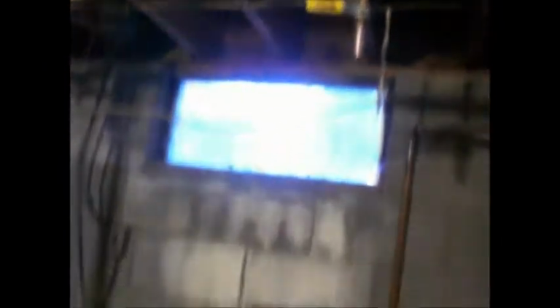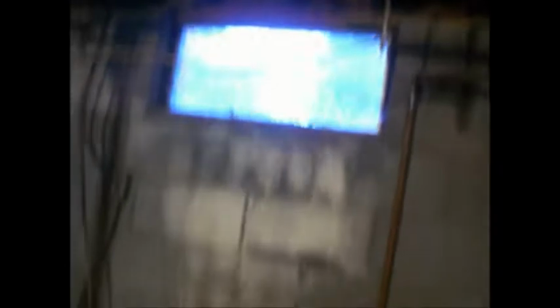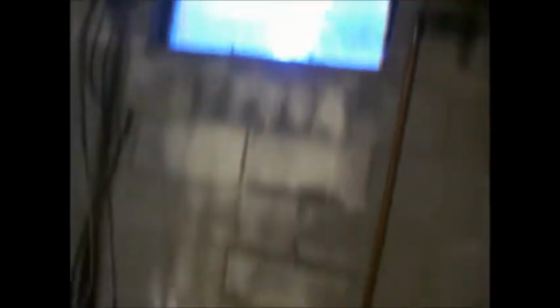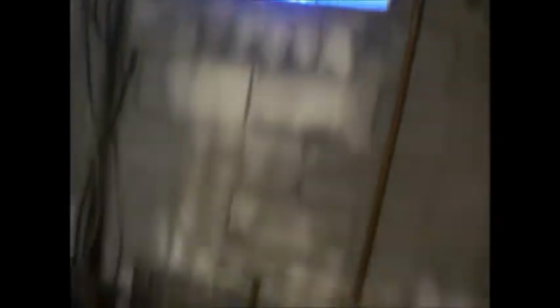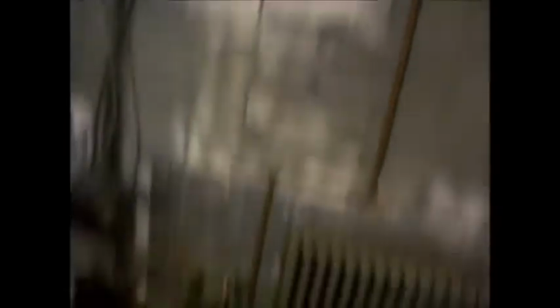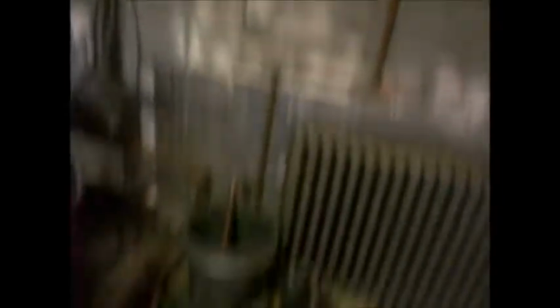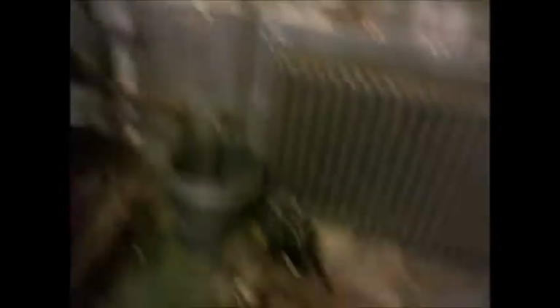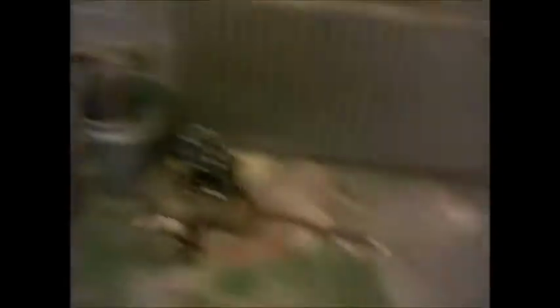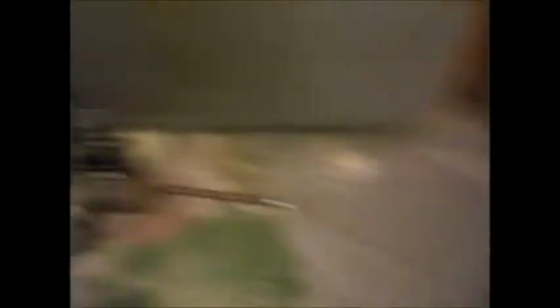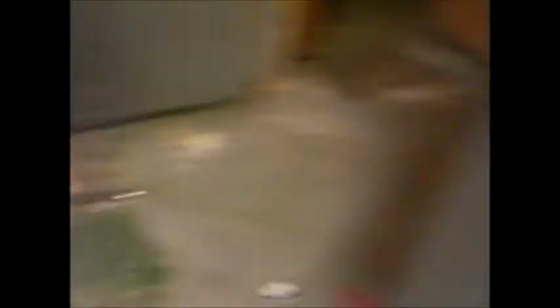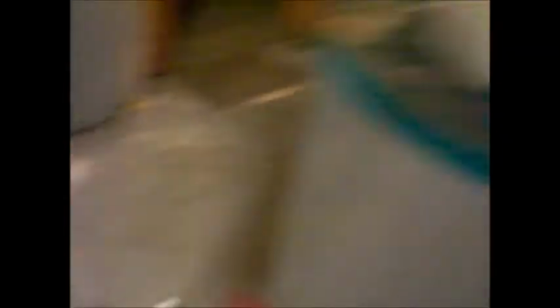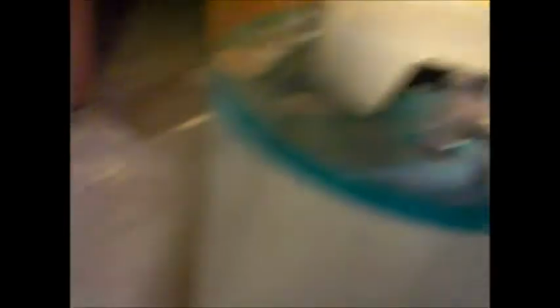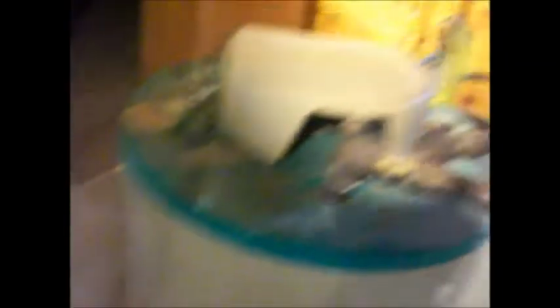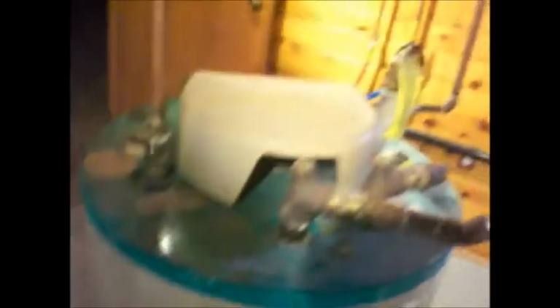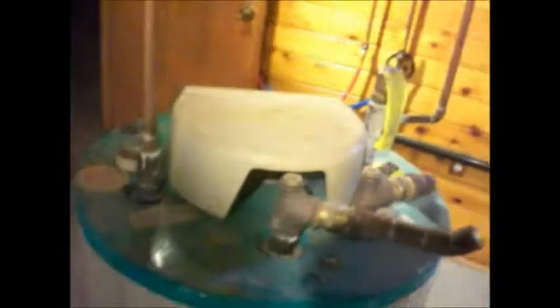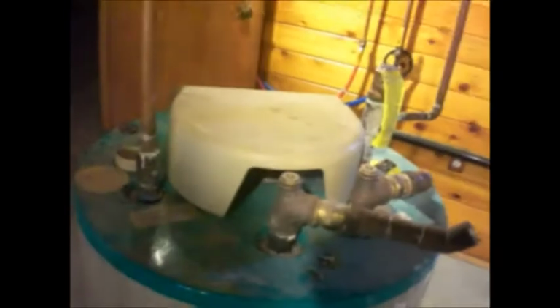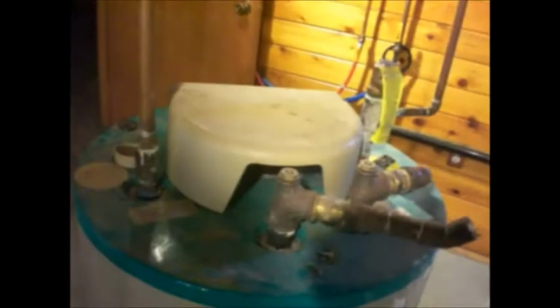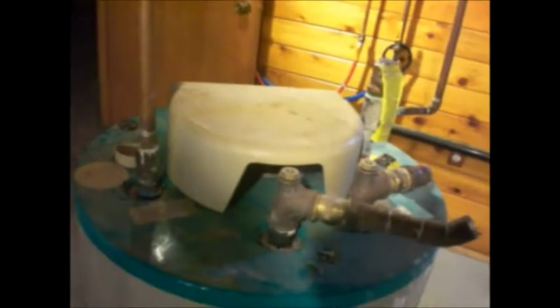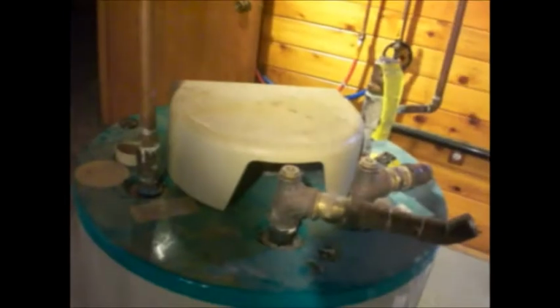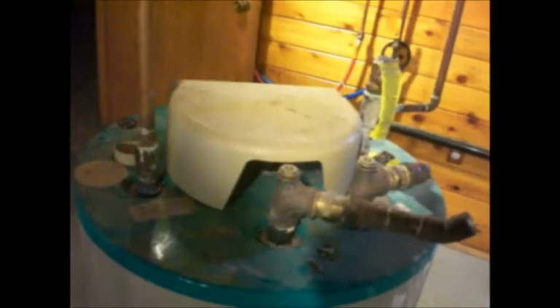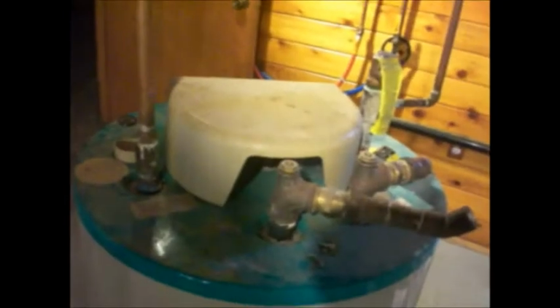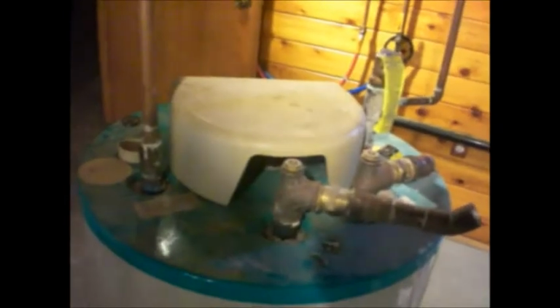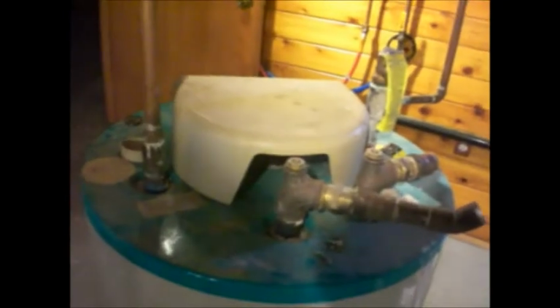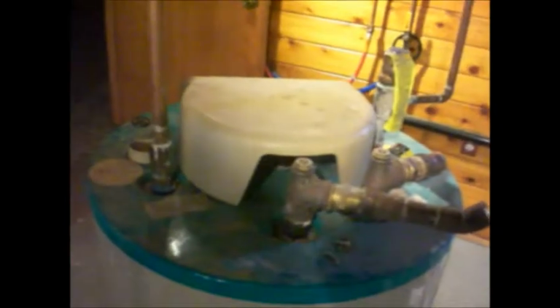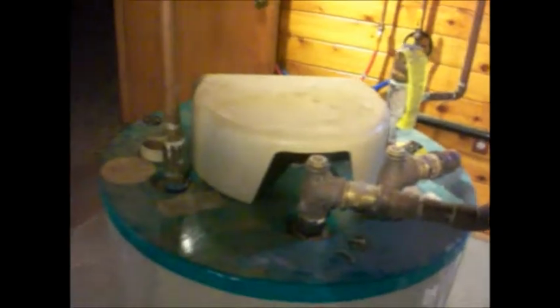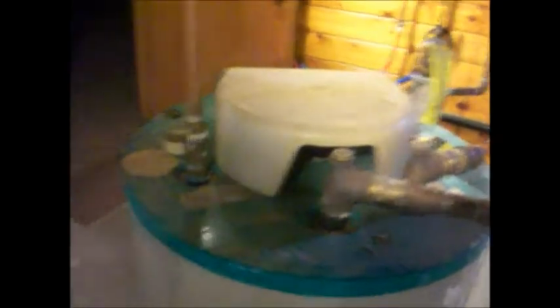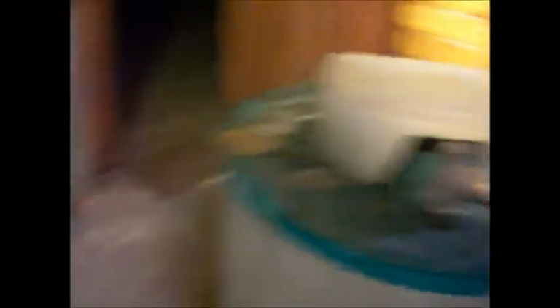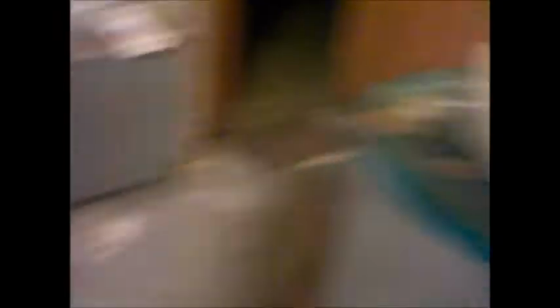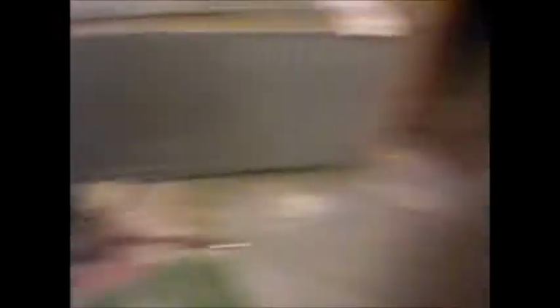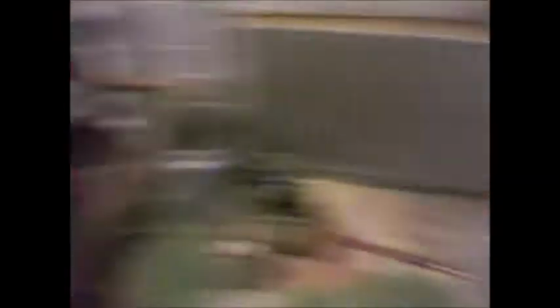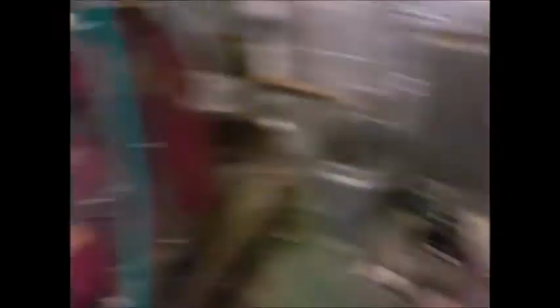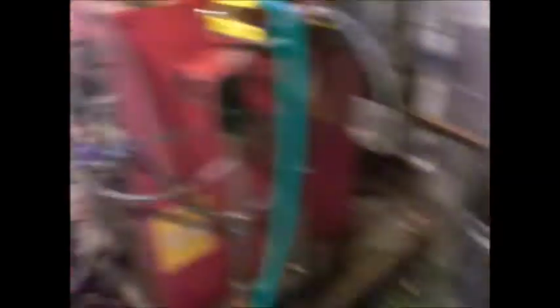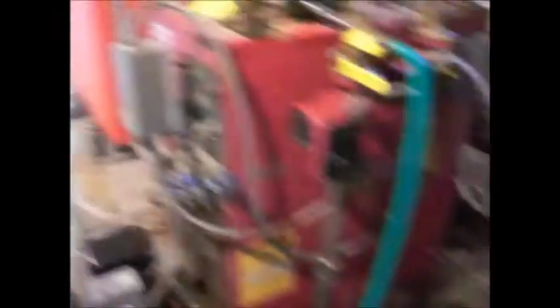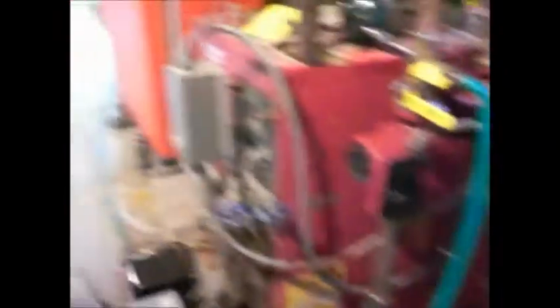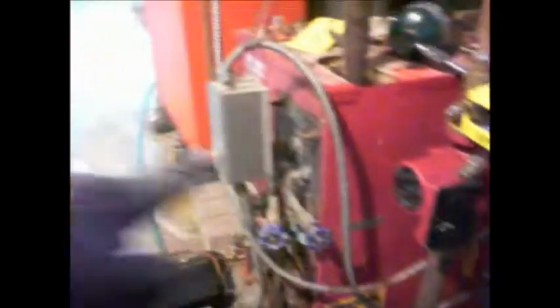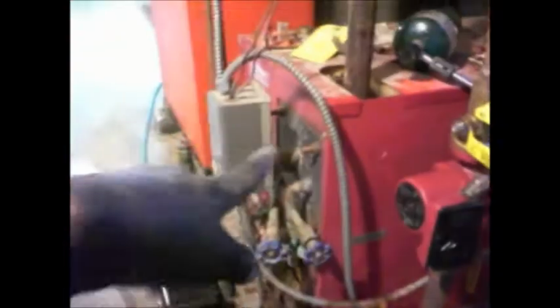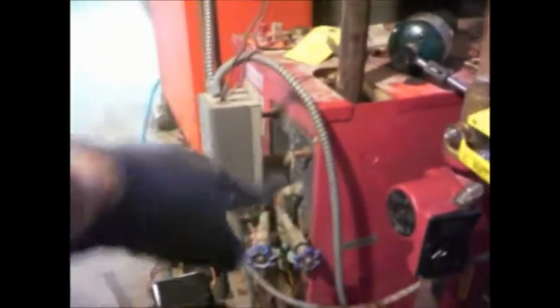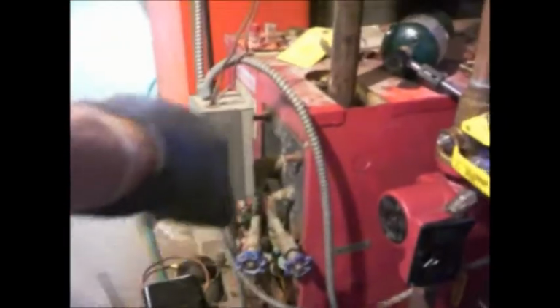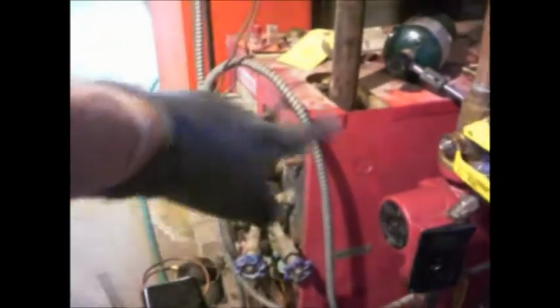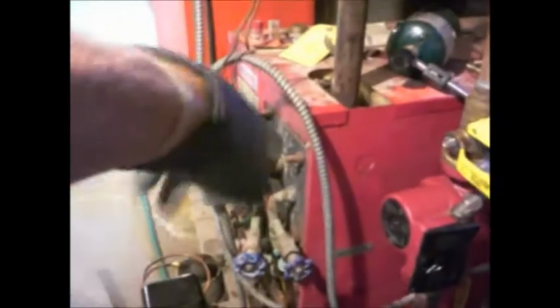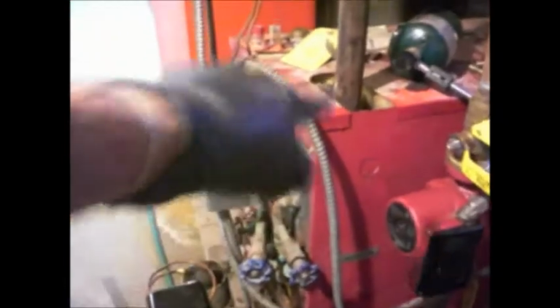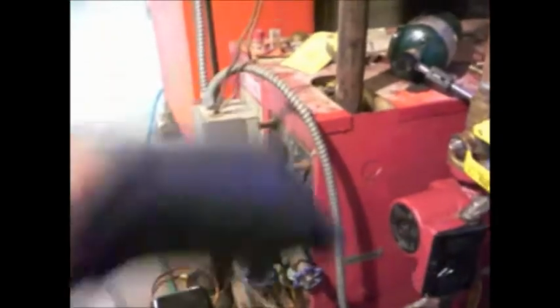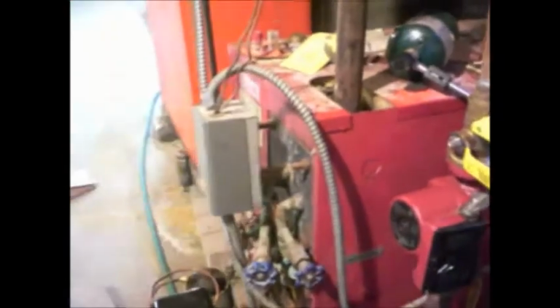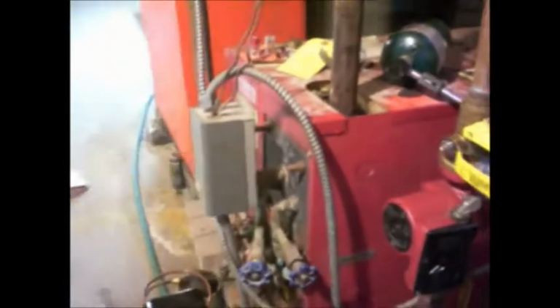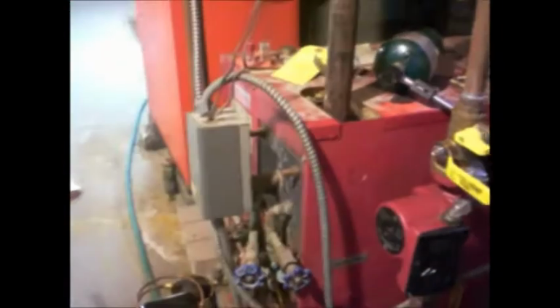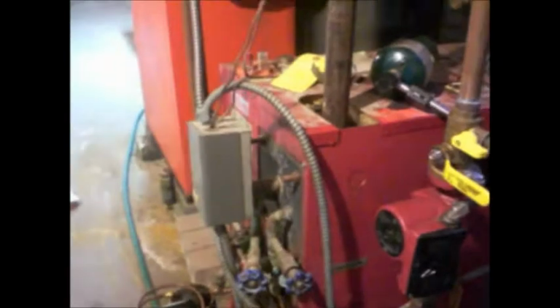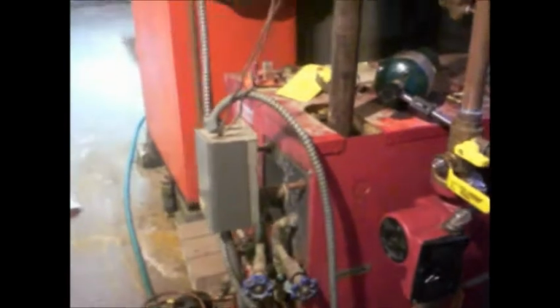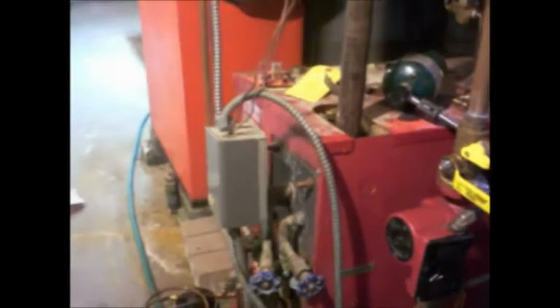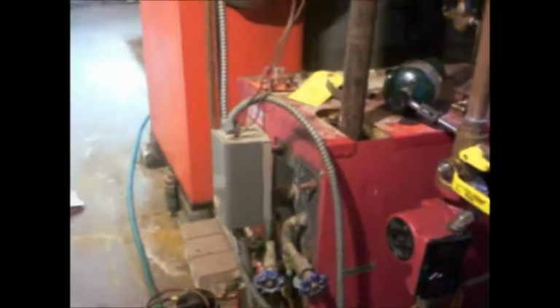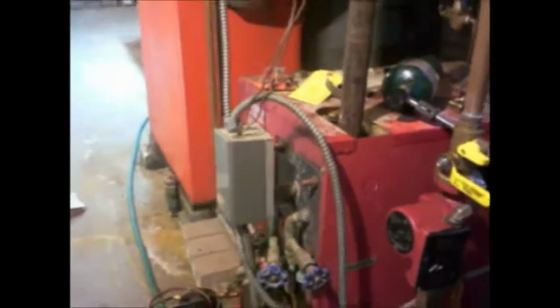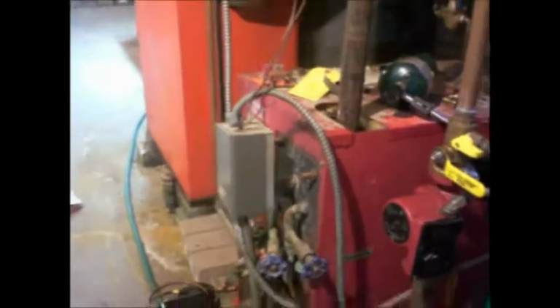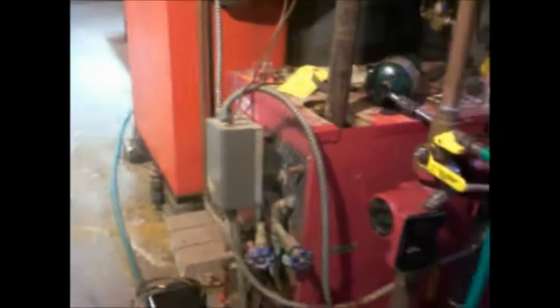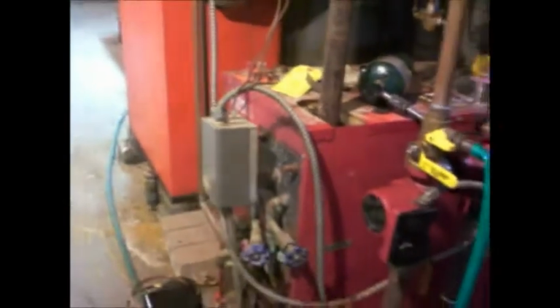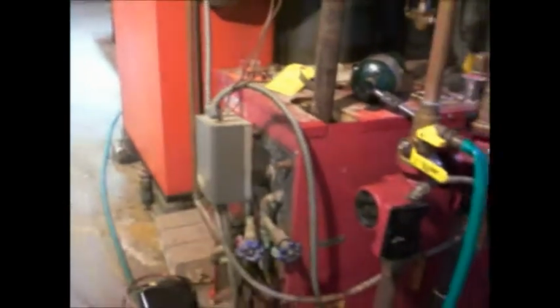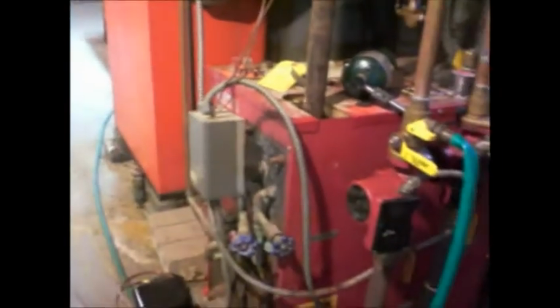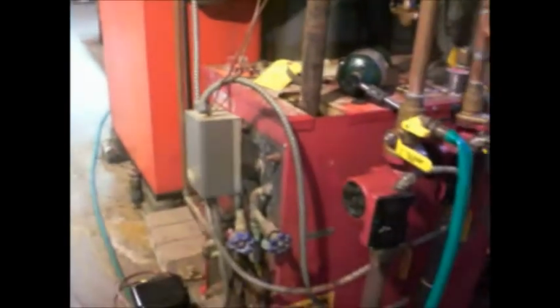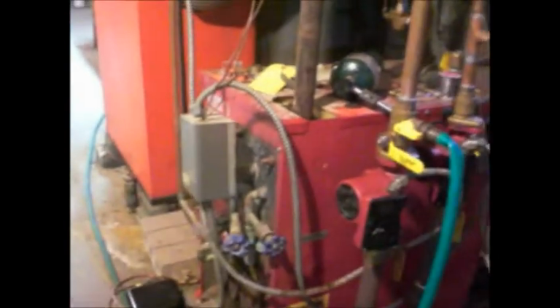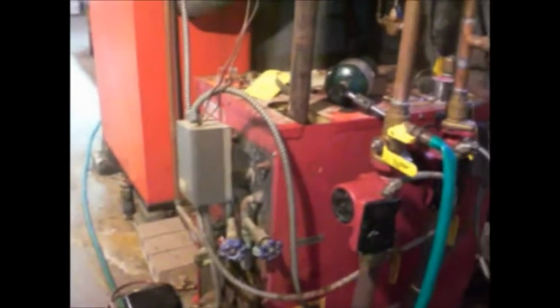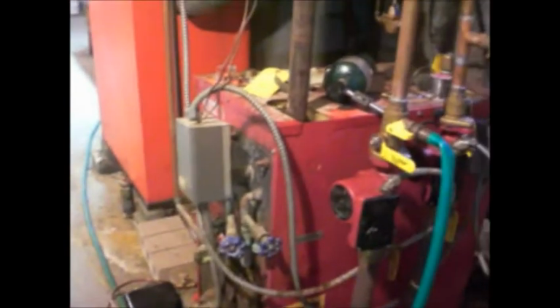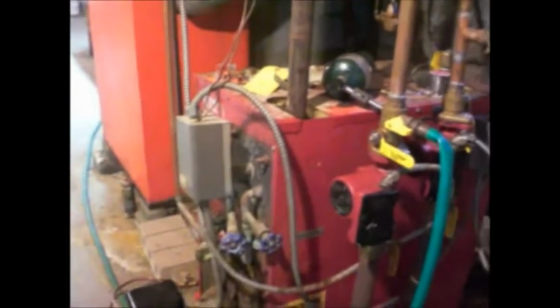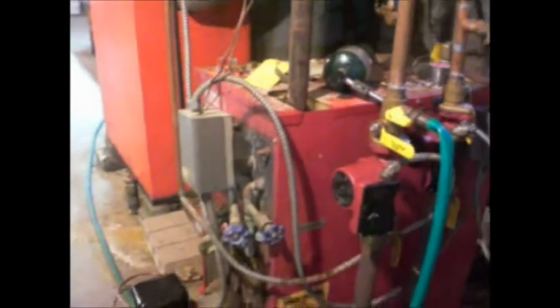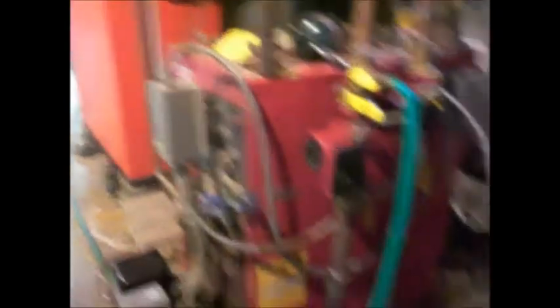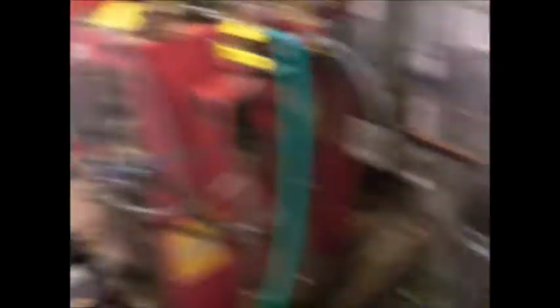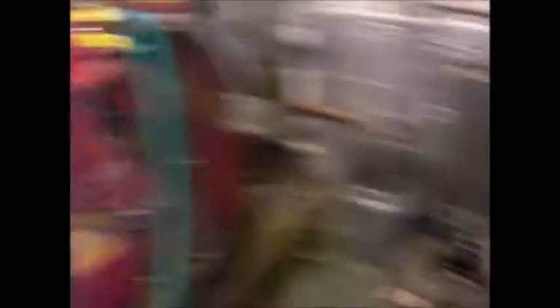I'm taking this old storage tank out of here. It worked off of a coil in the boiler, so you'd have to run the oil boiler all summer long.